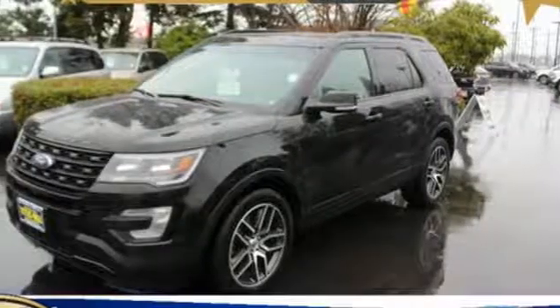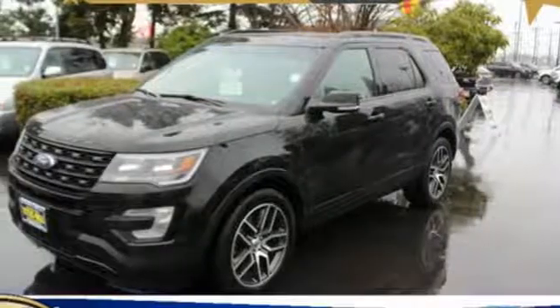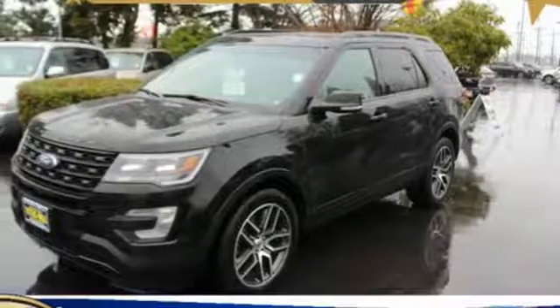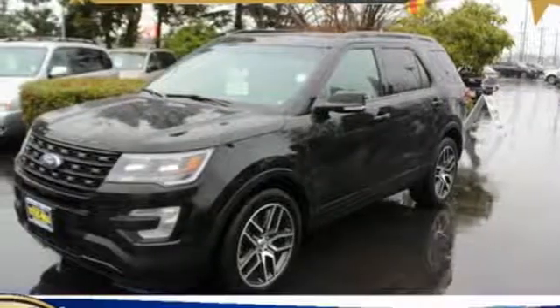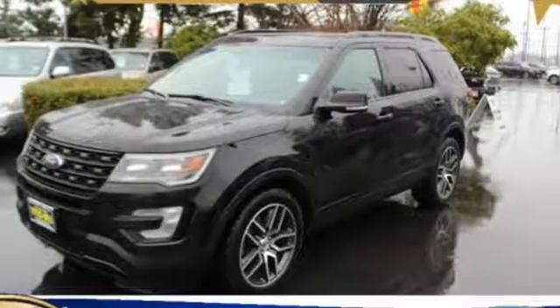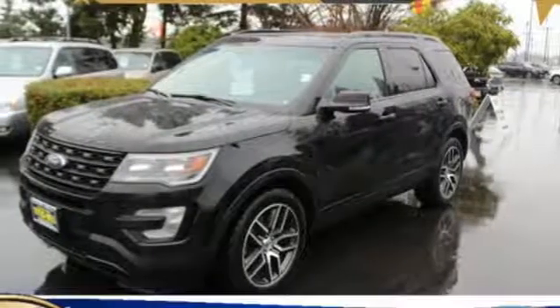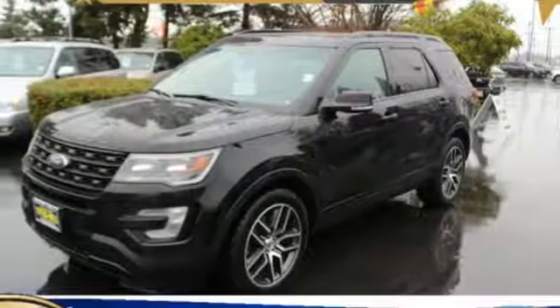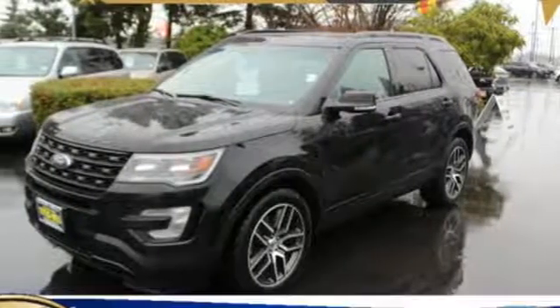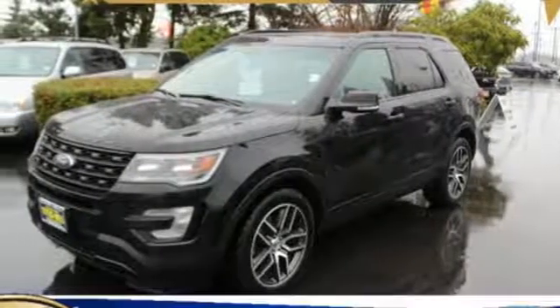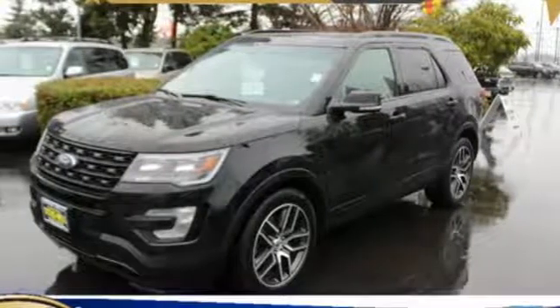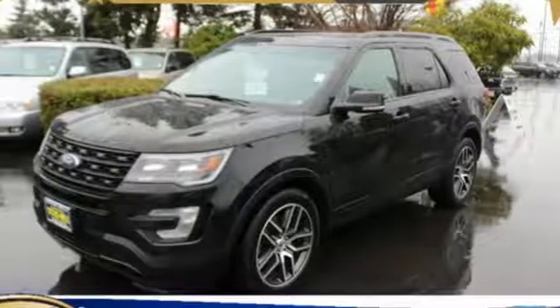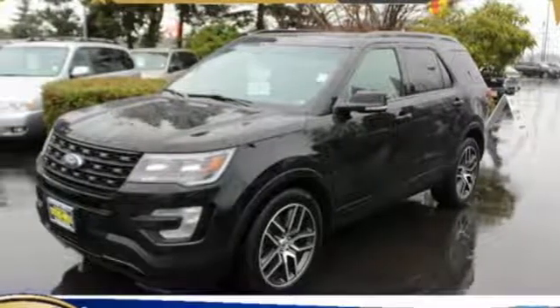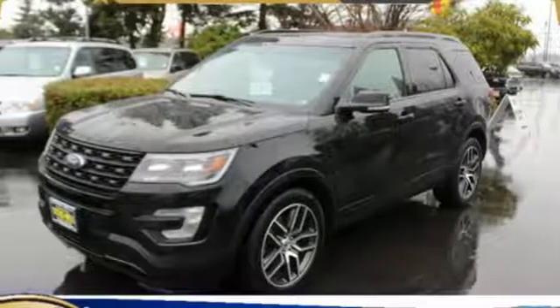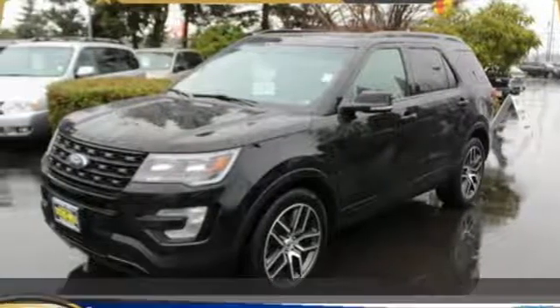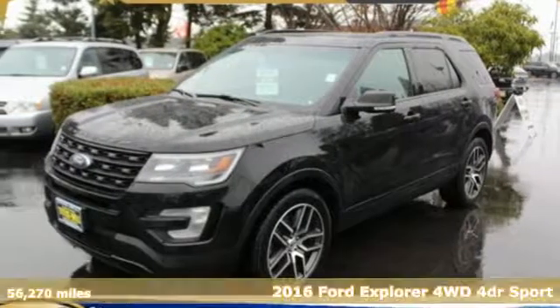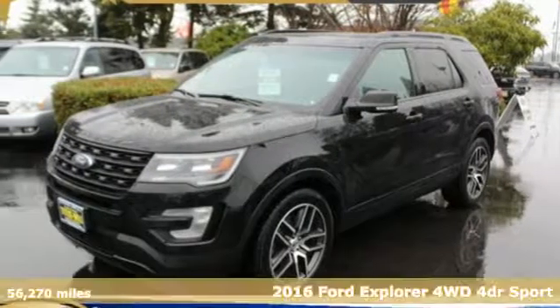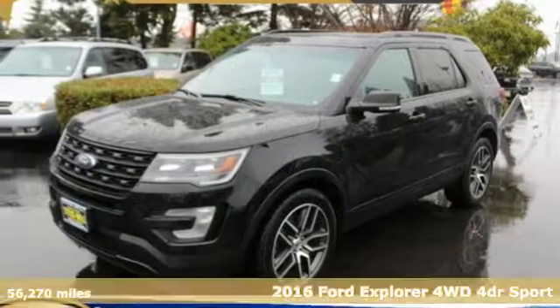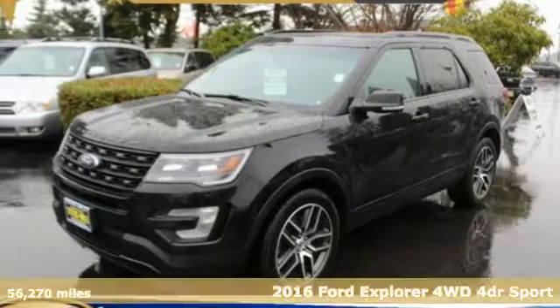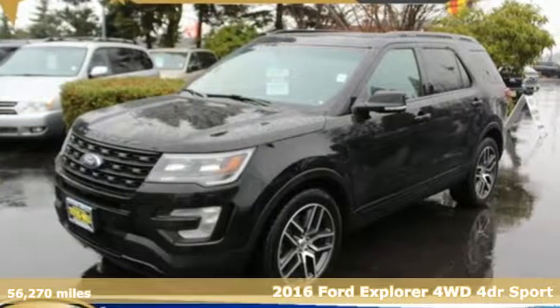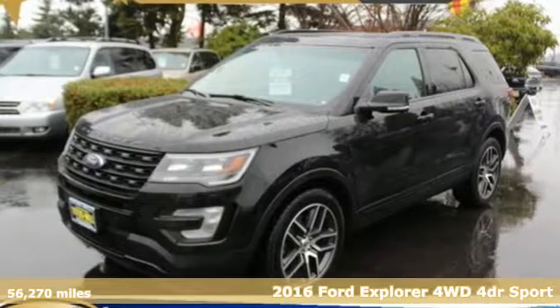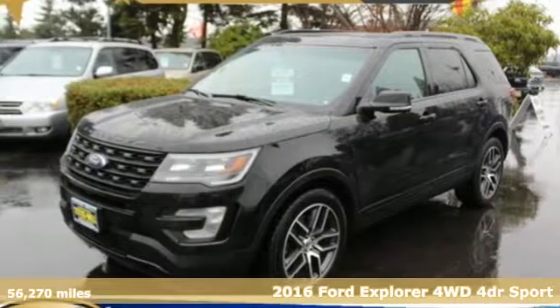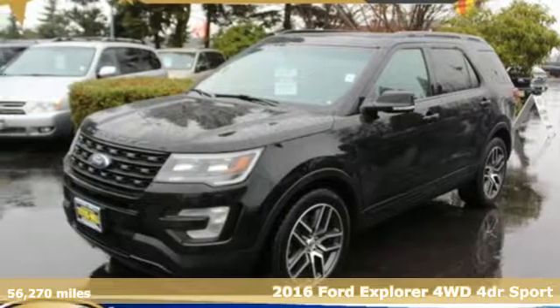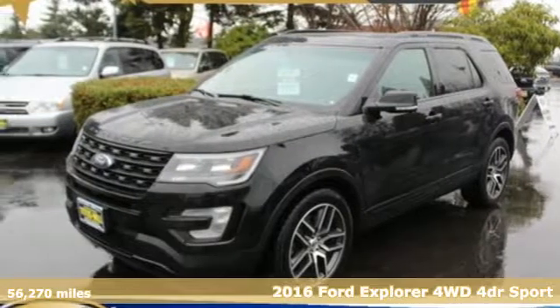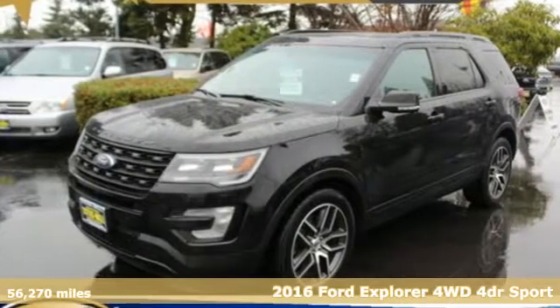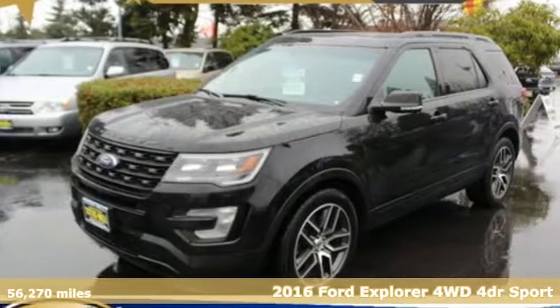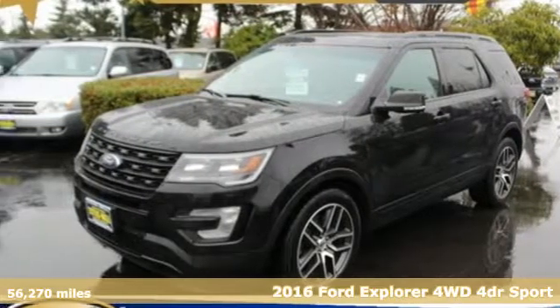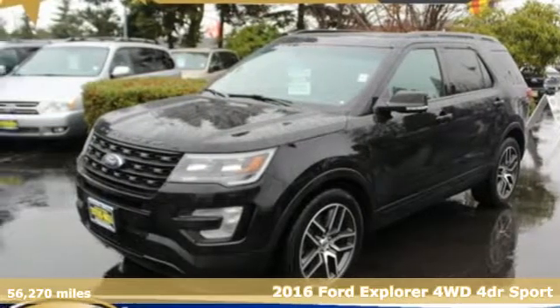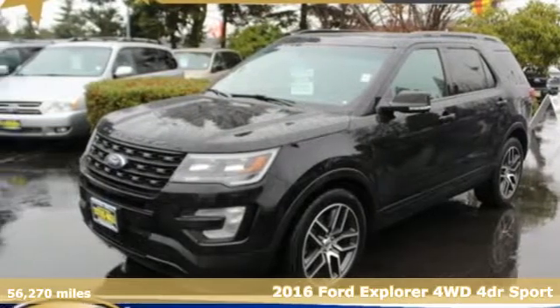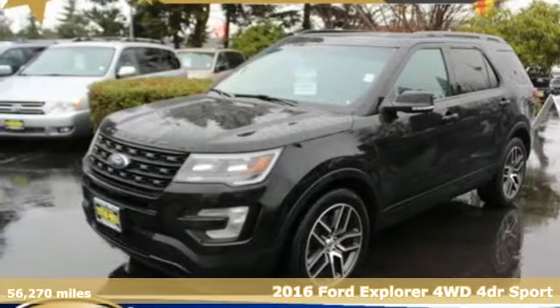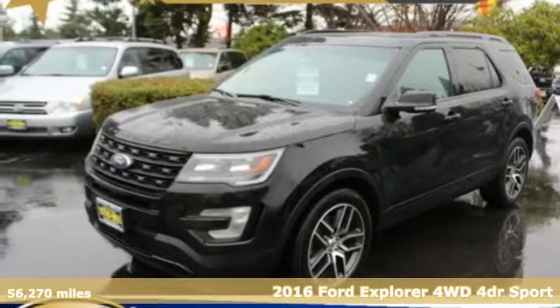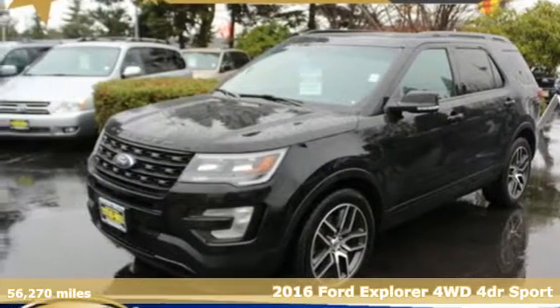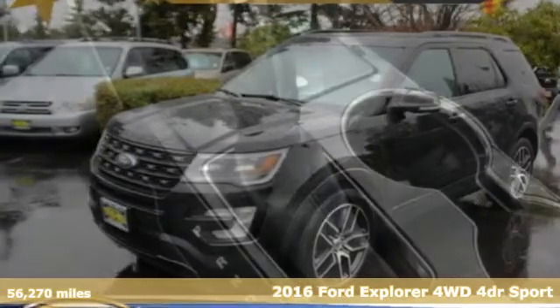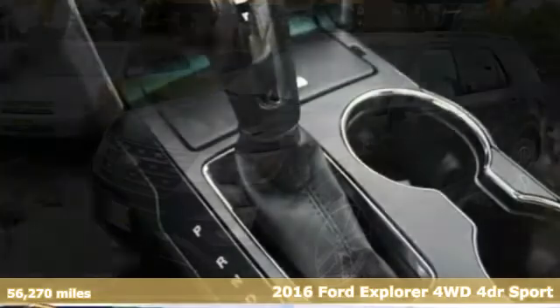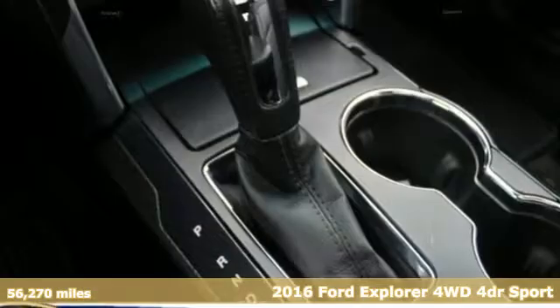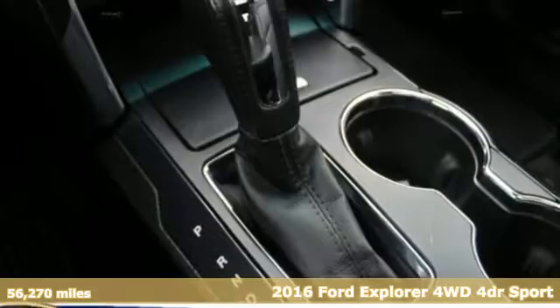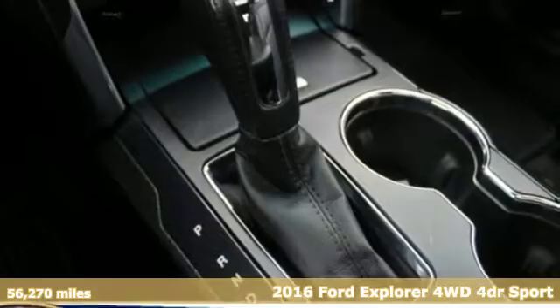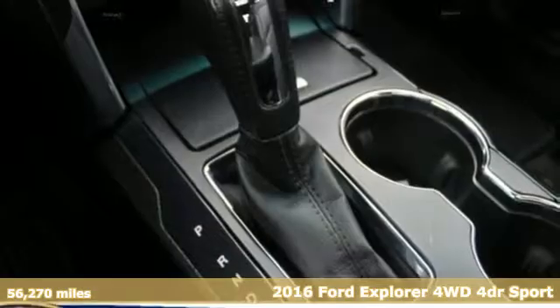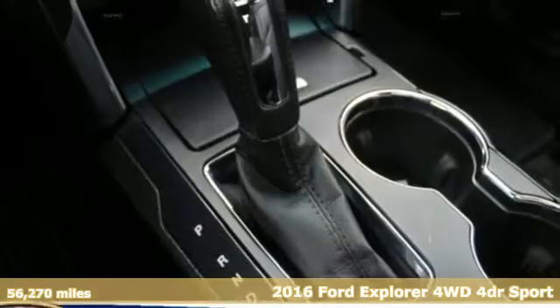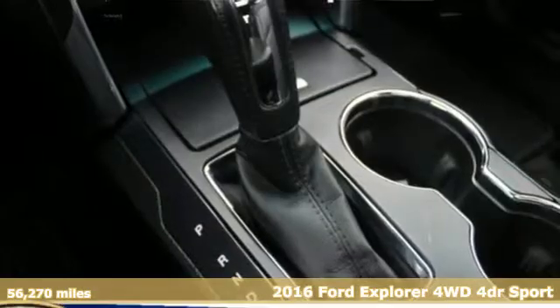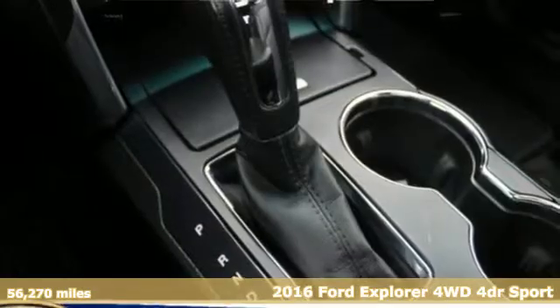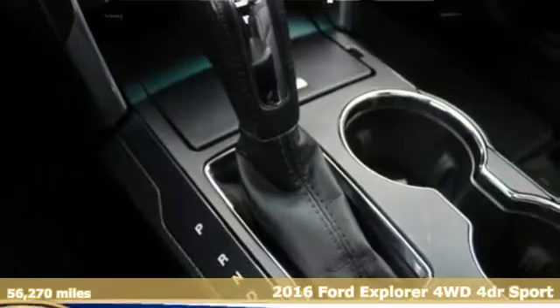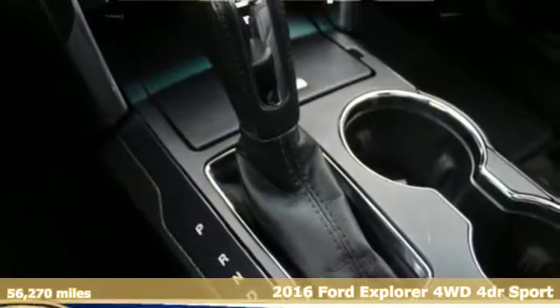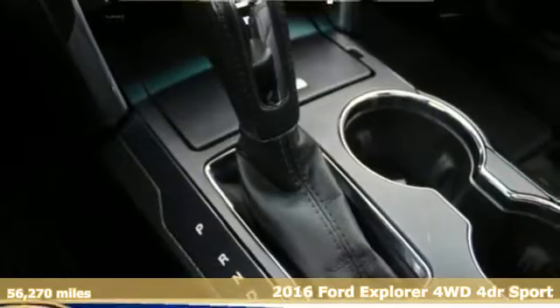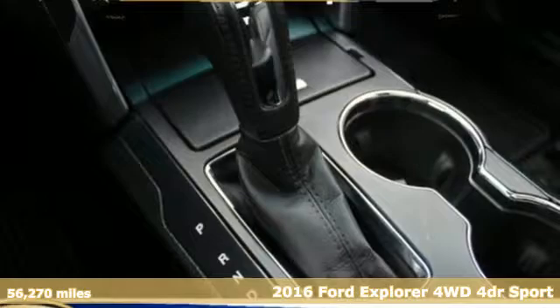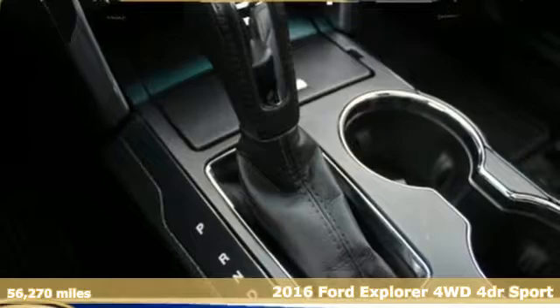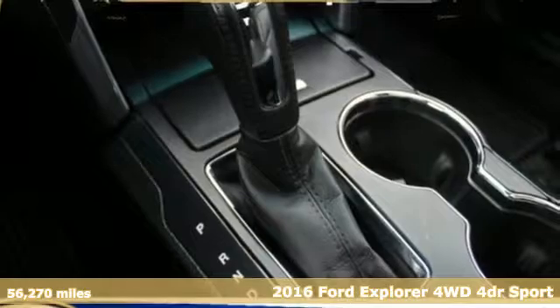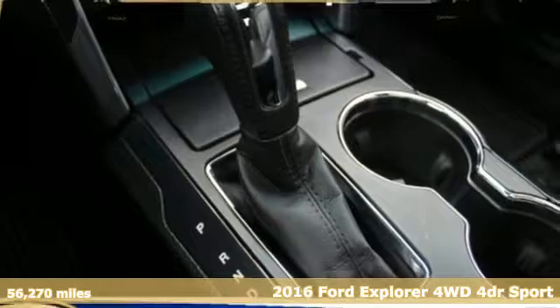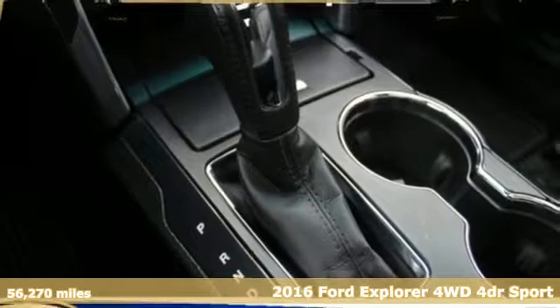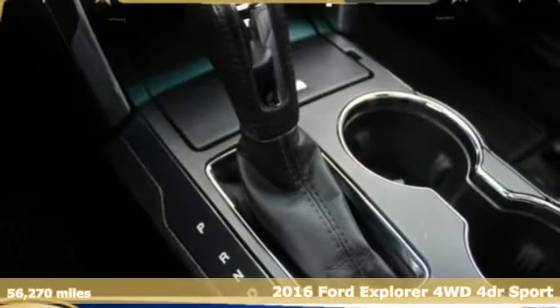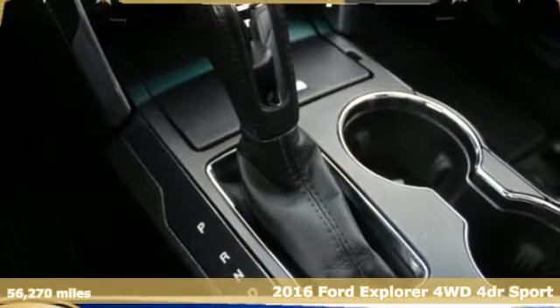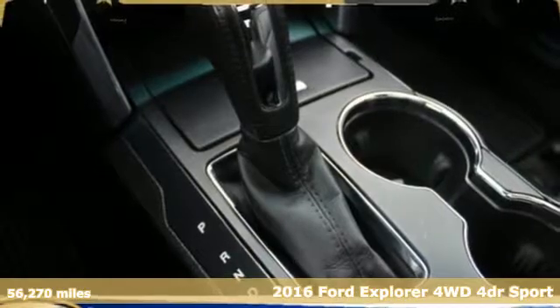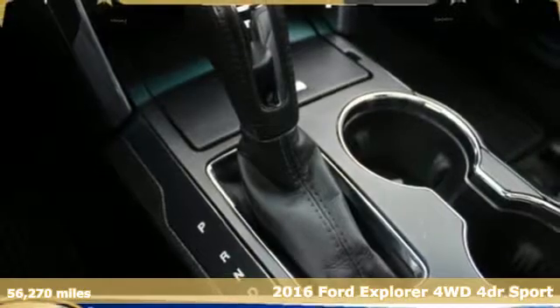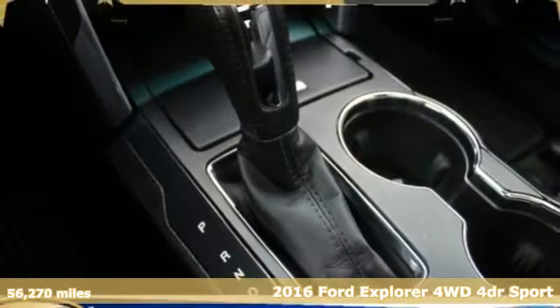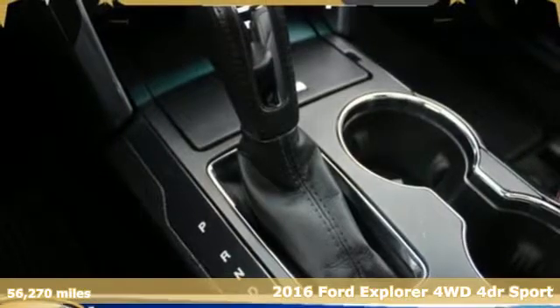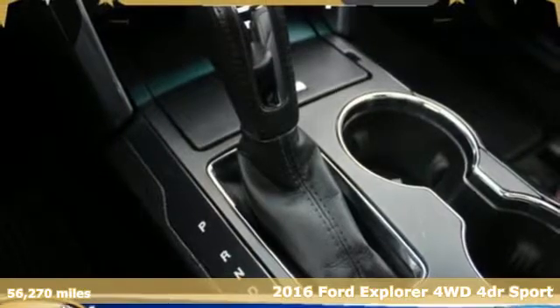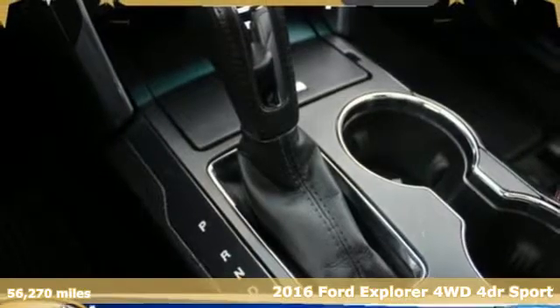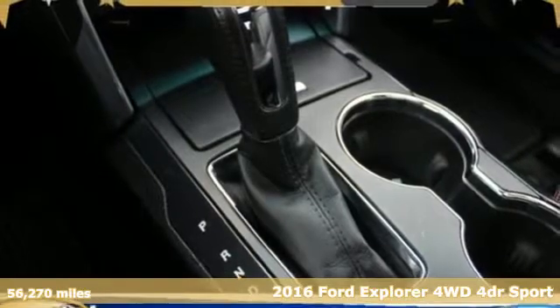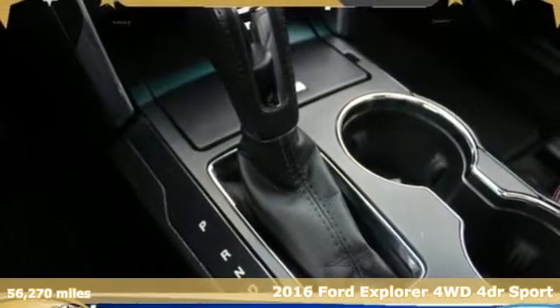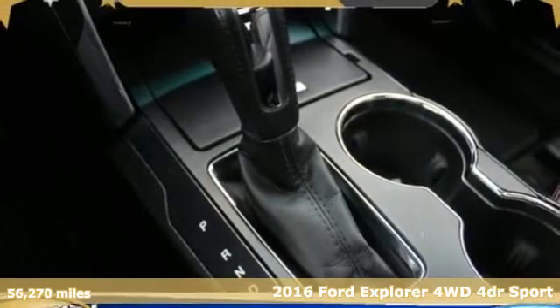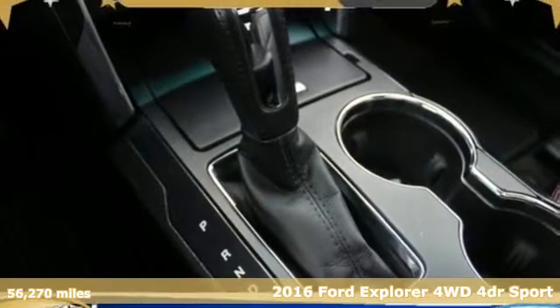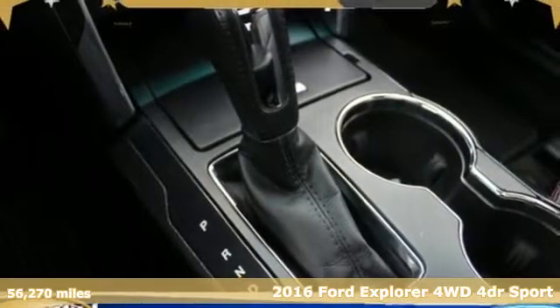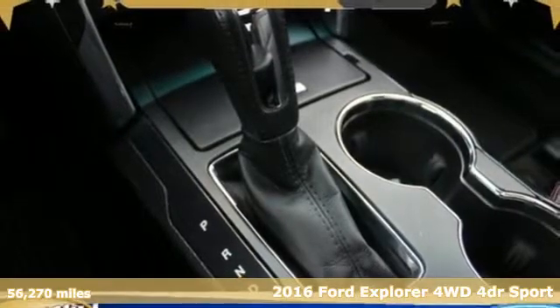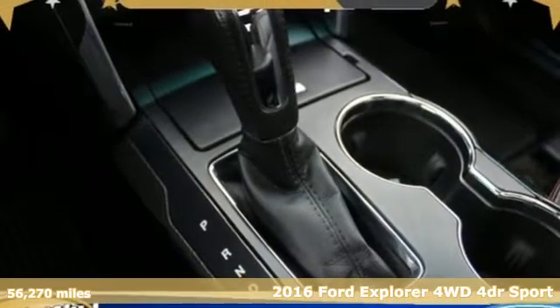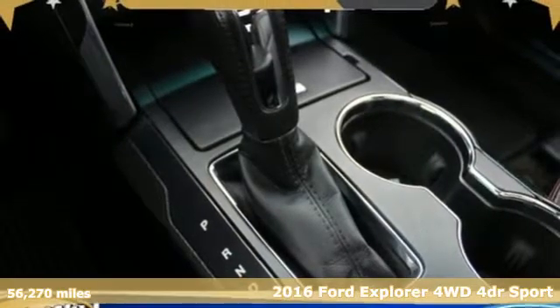It's a 2016 Ford Explorer. The adventure starts where the pavement stops in this capable SUV.